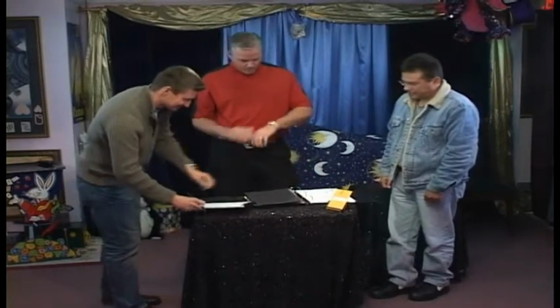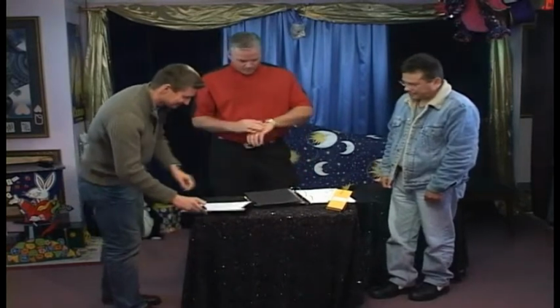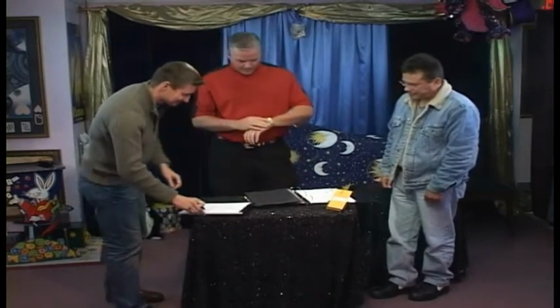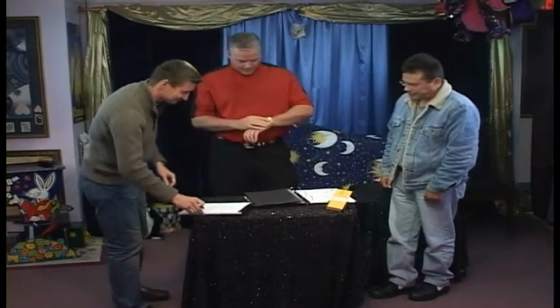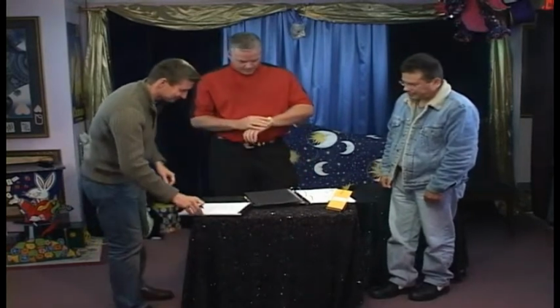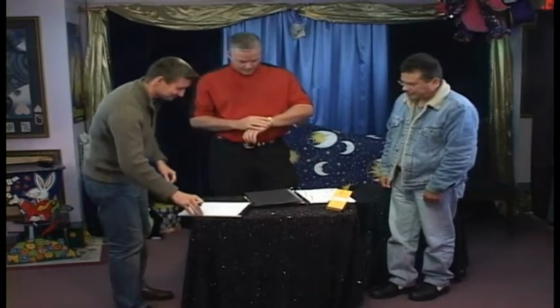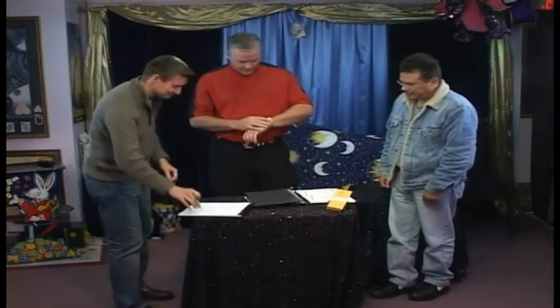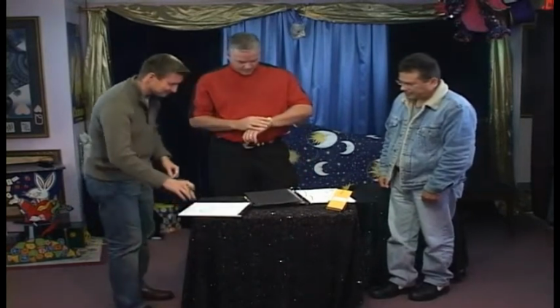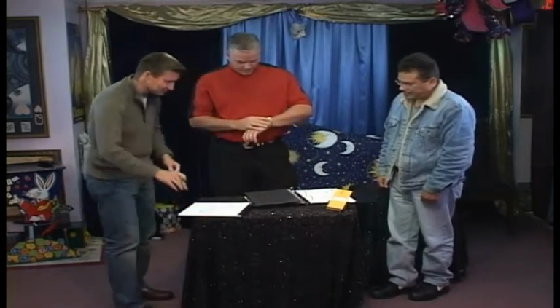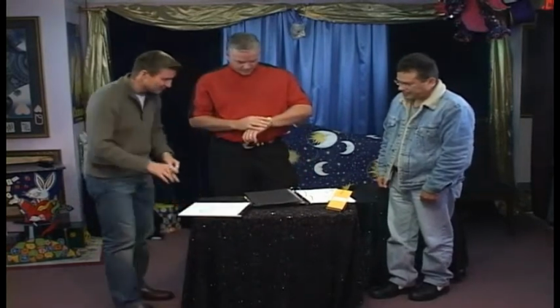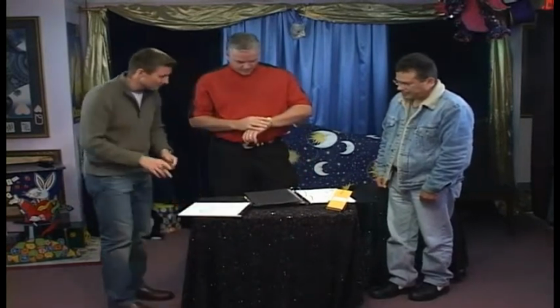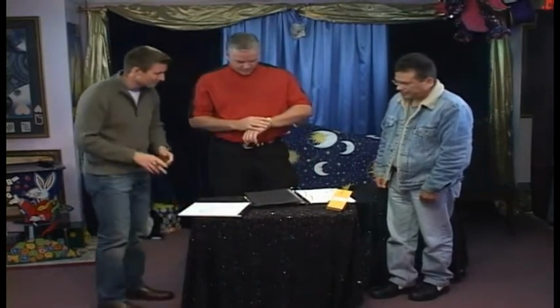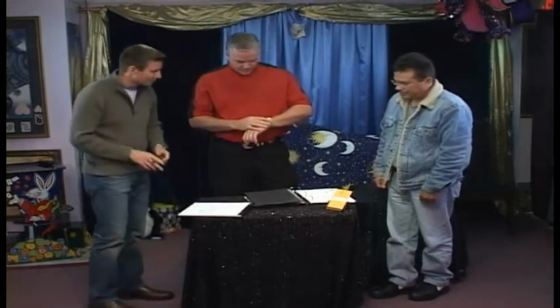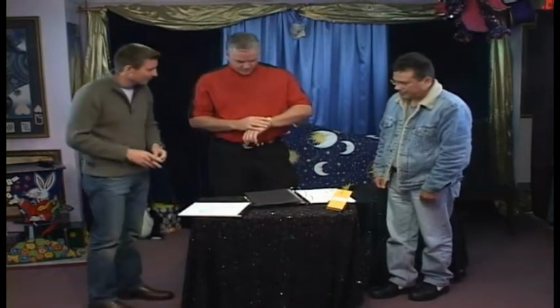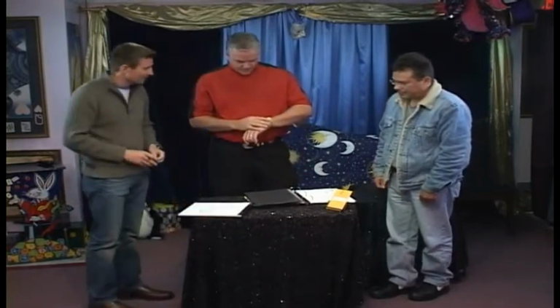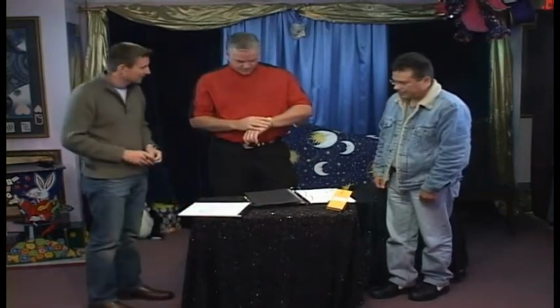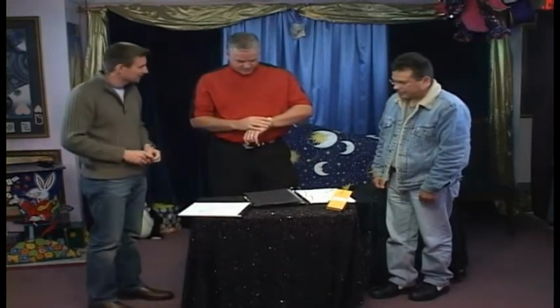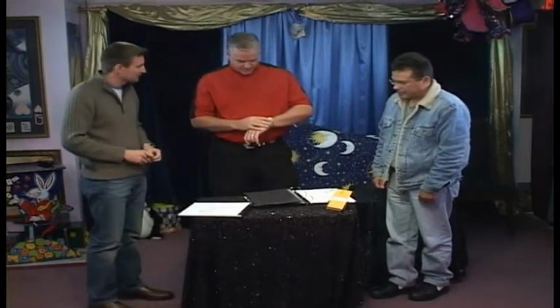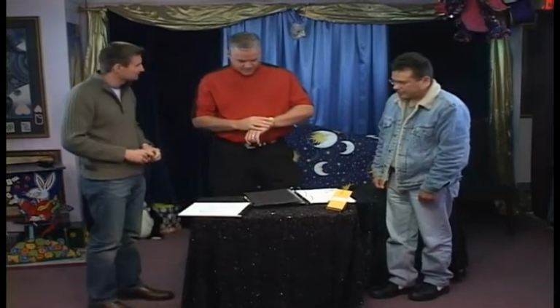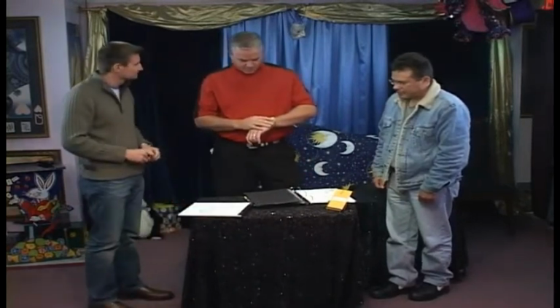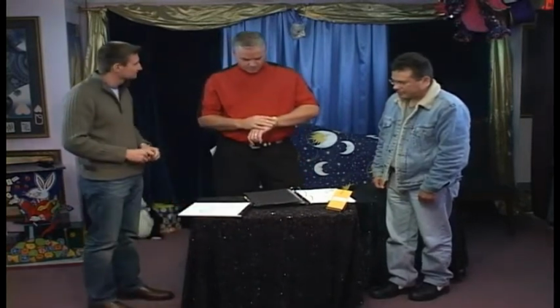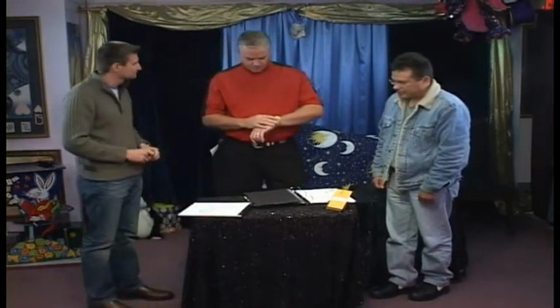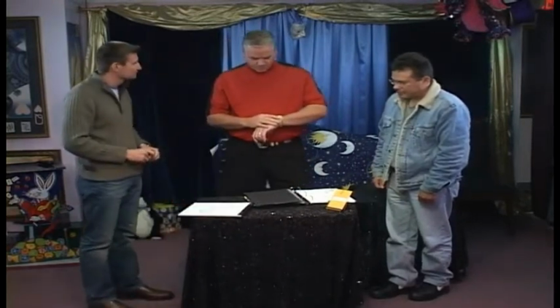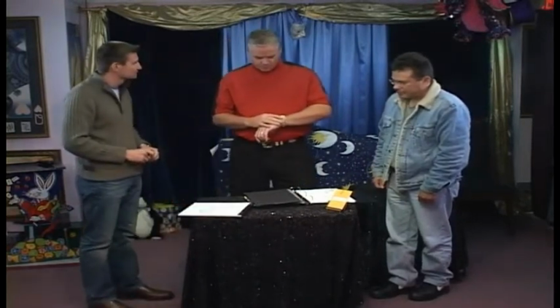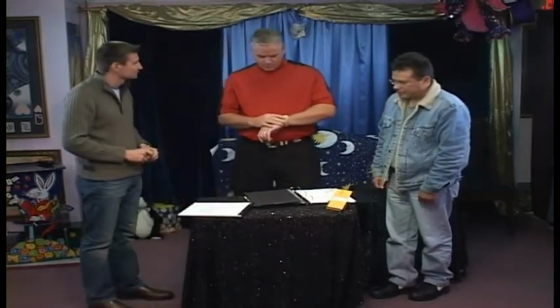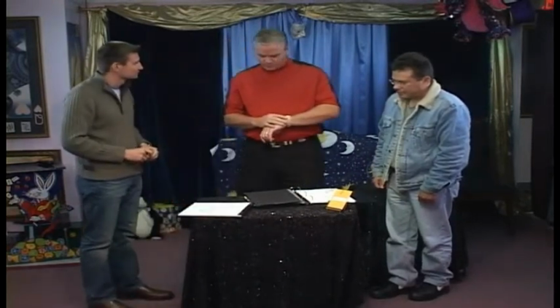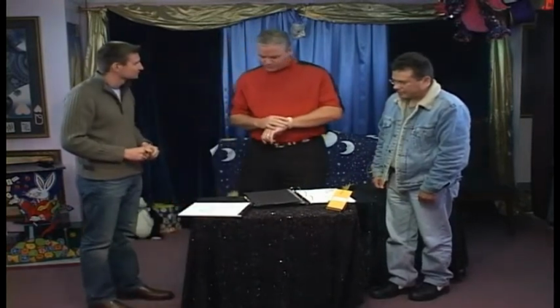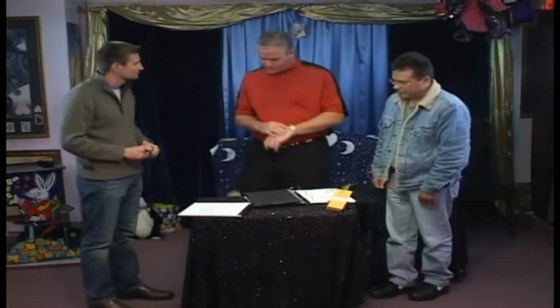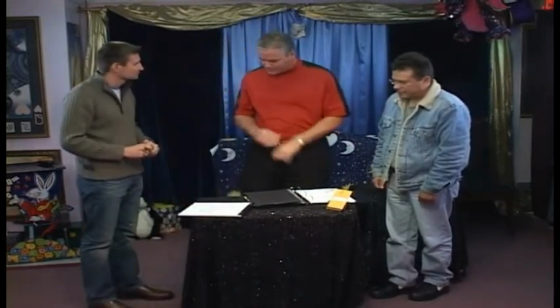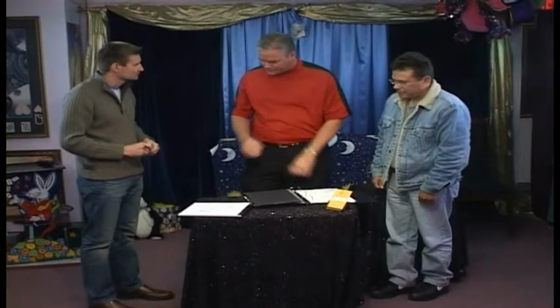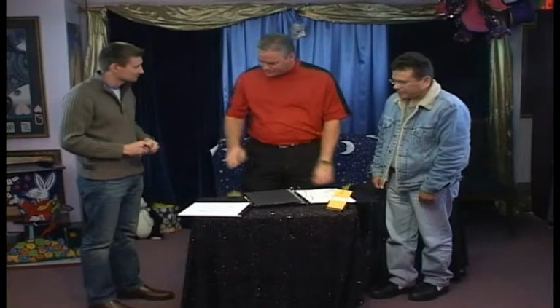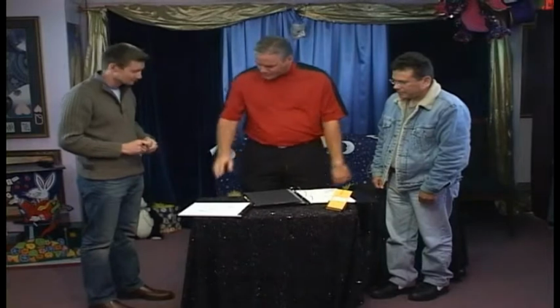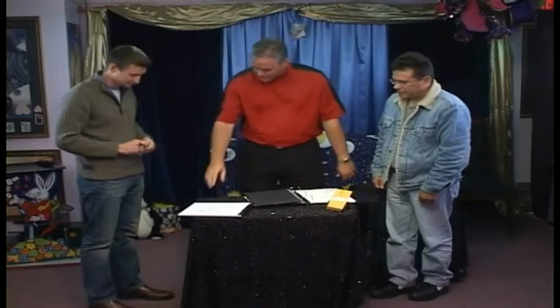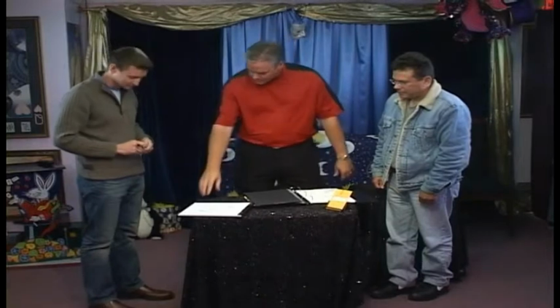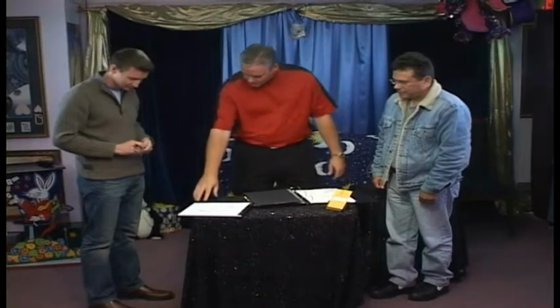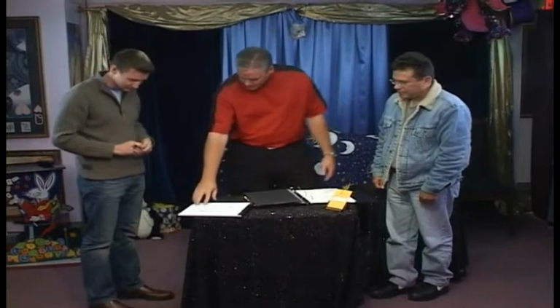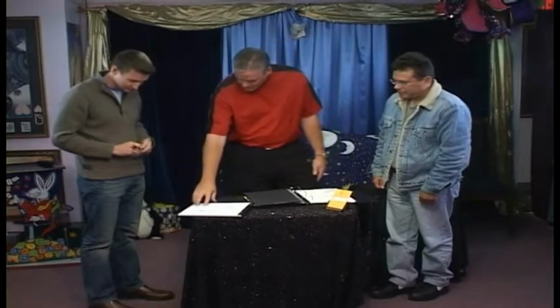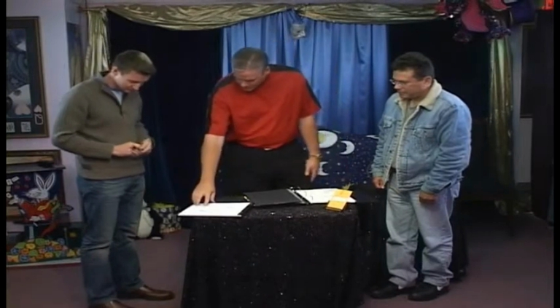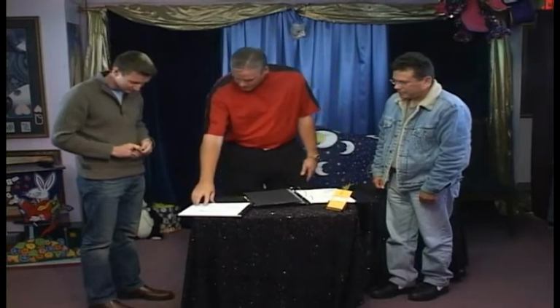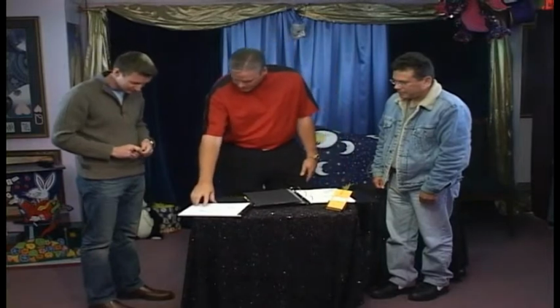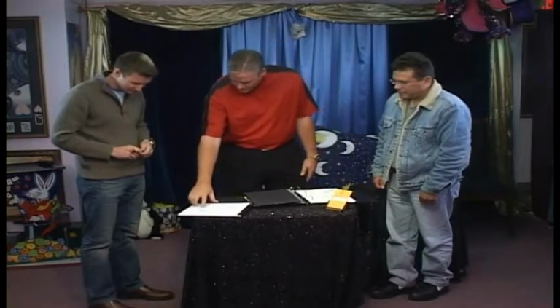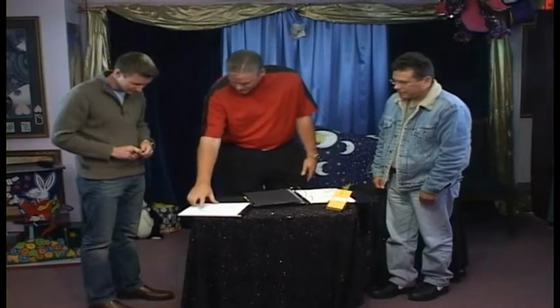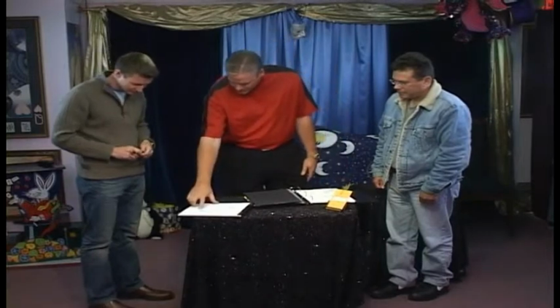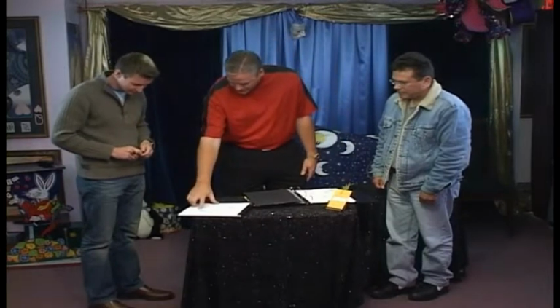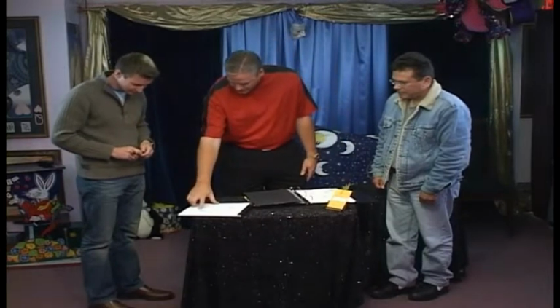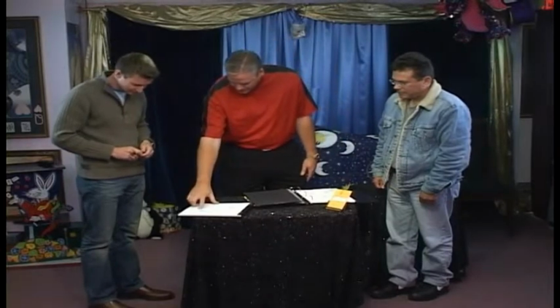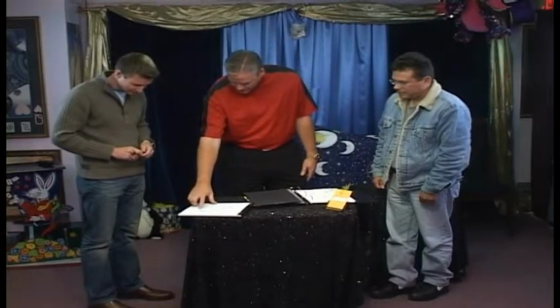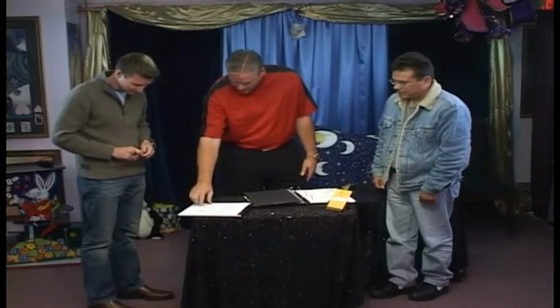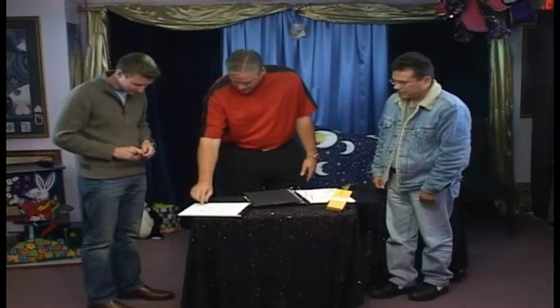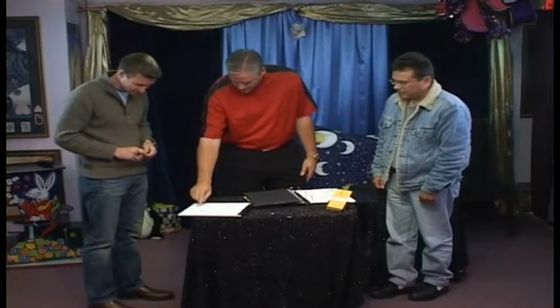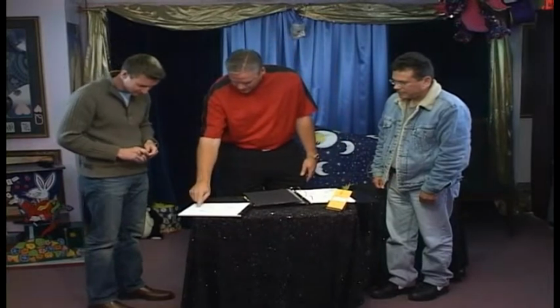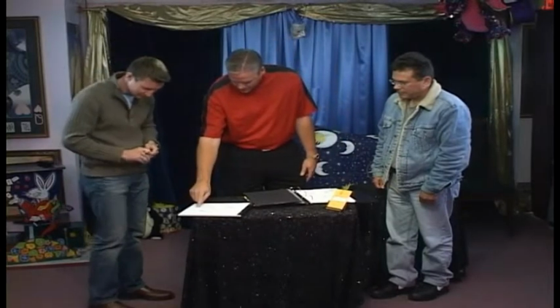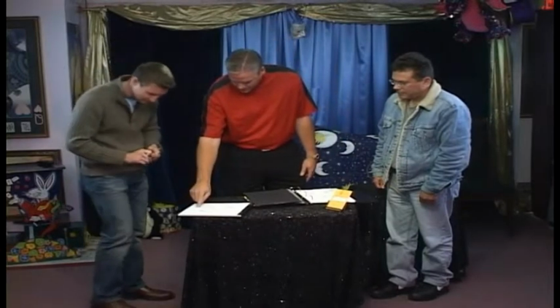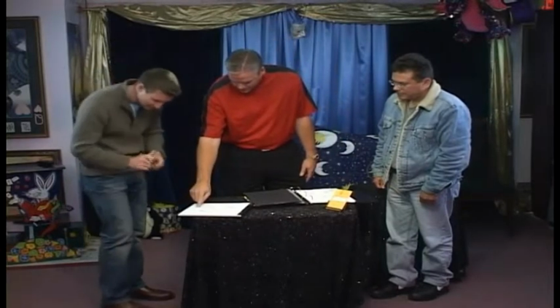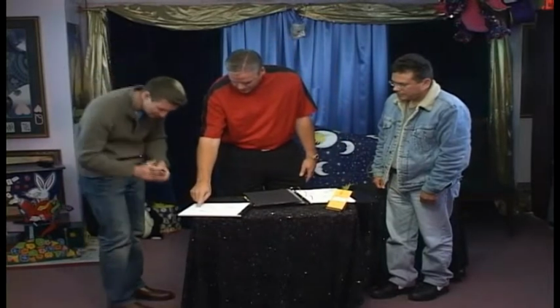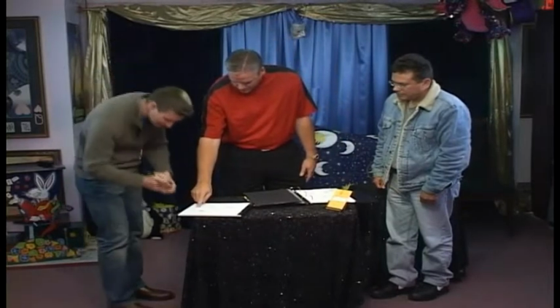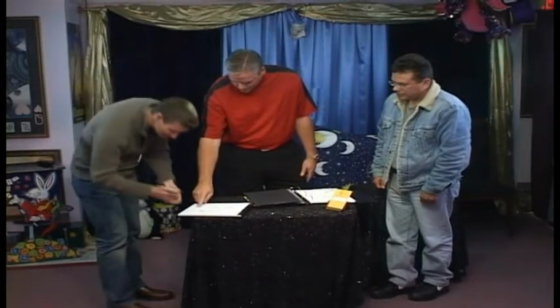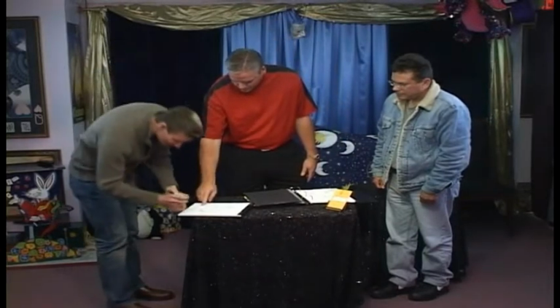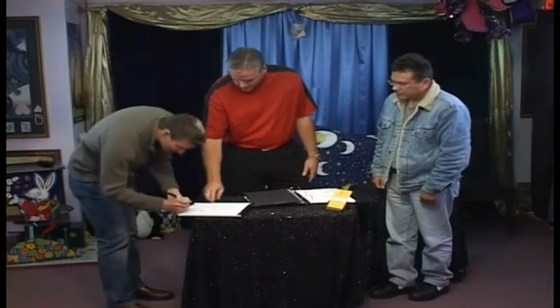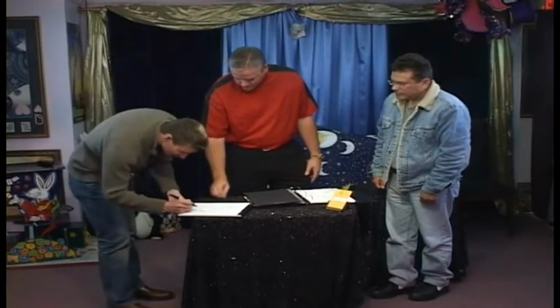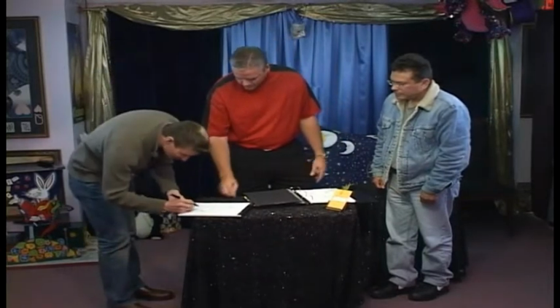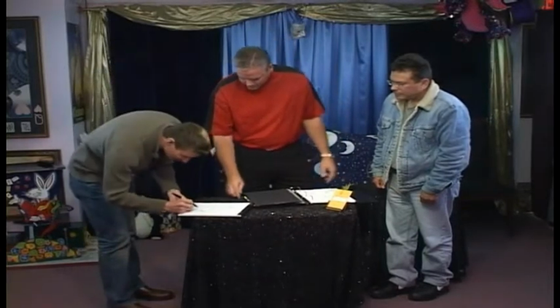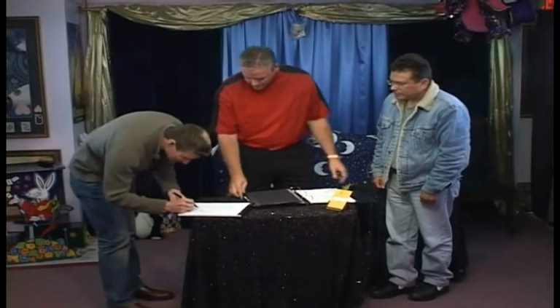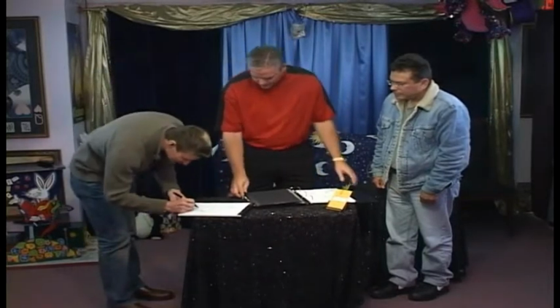Now what I'd like you to do — today is October the 20th, 2009 — I'd like you to sign it right there and then date it right there below there.